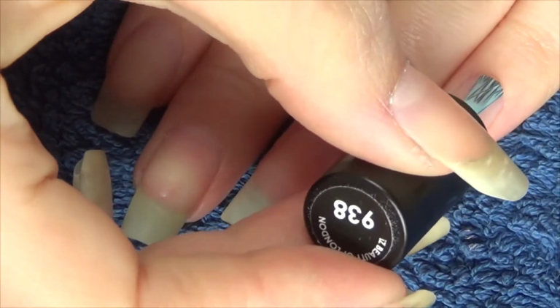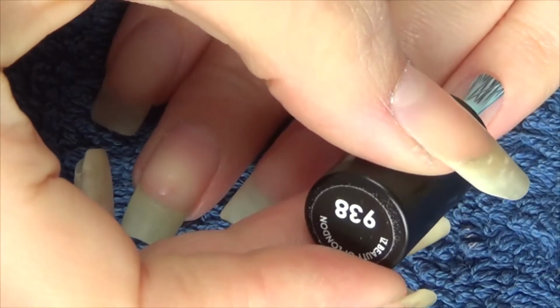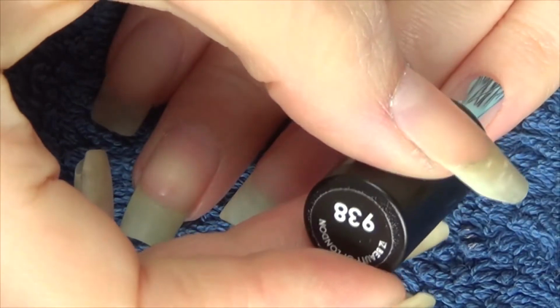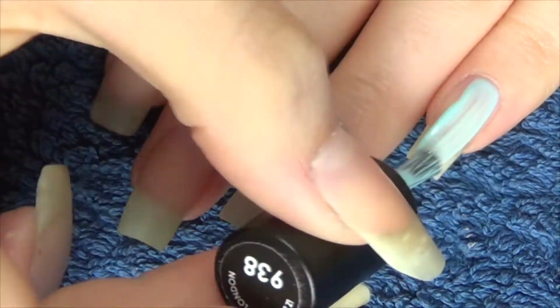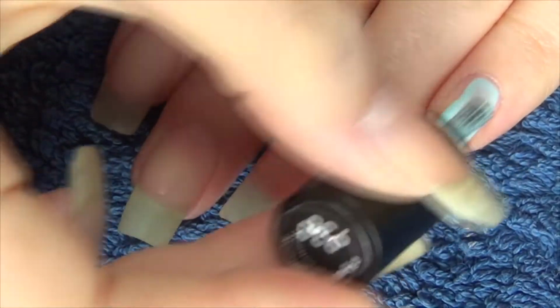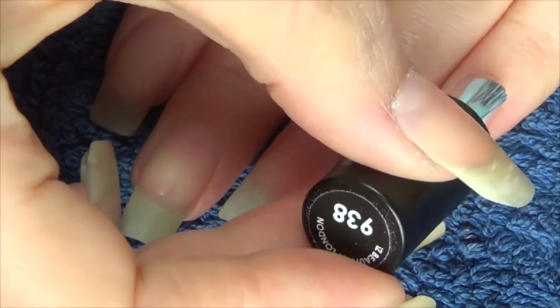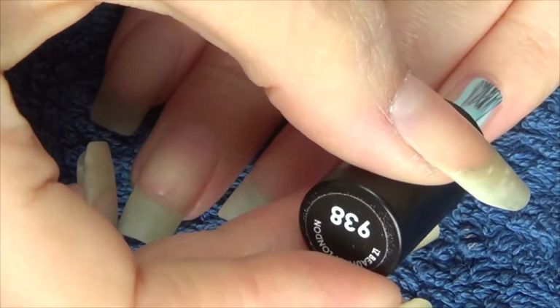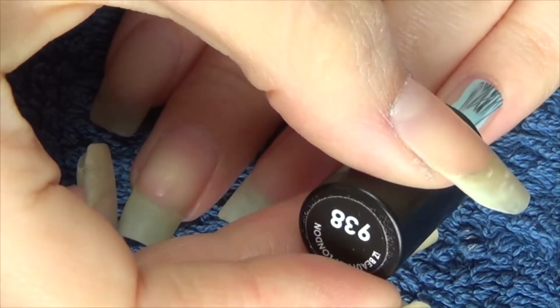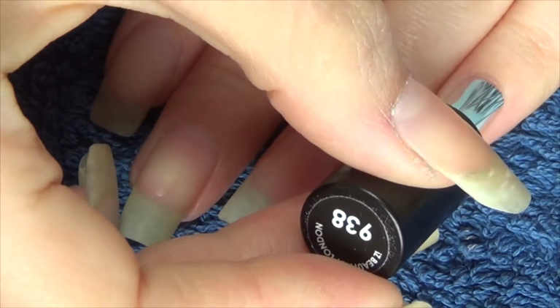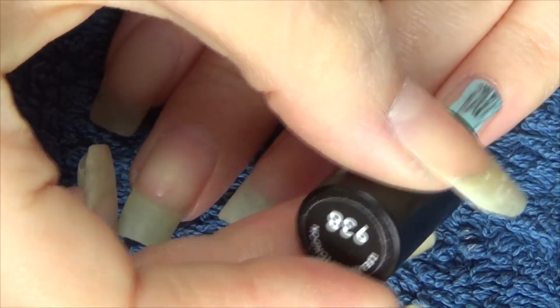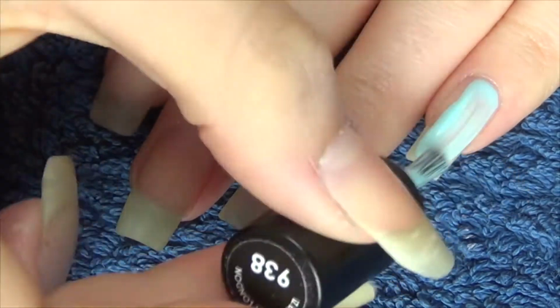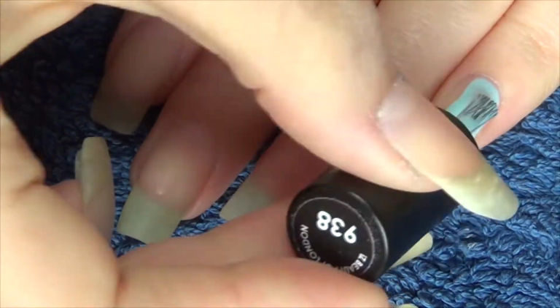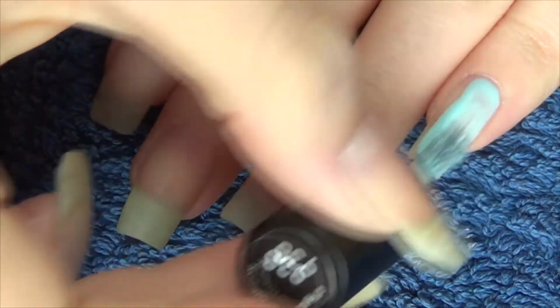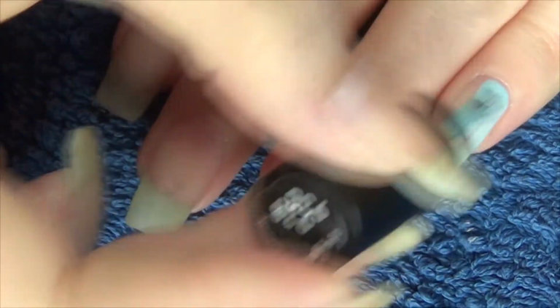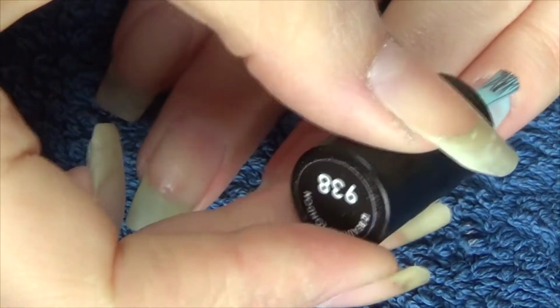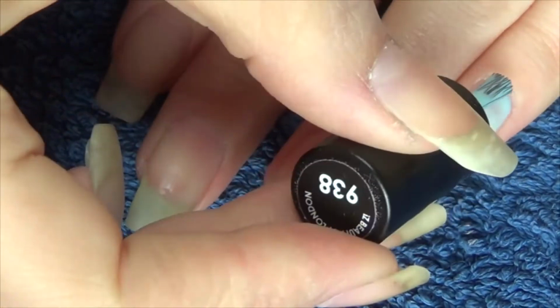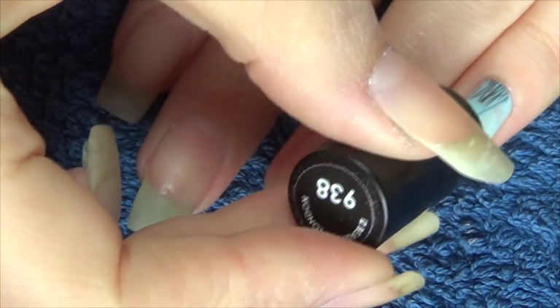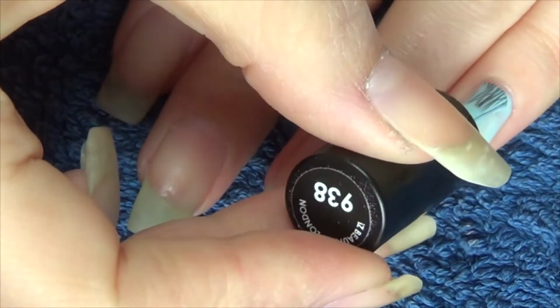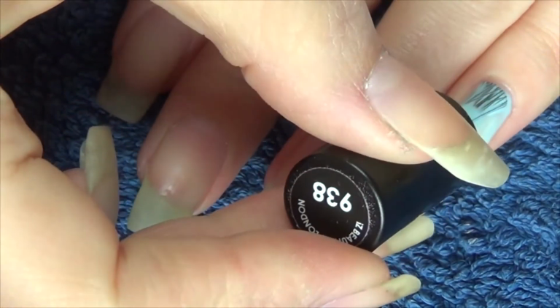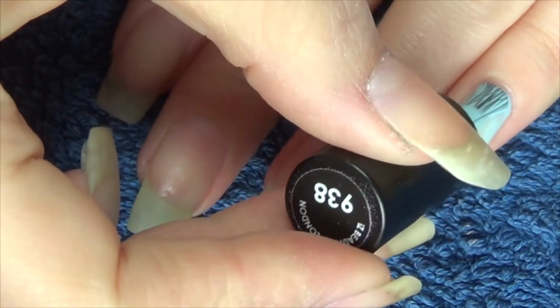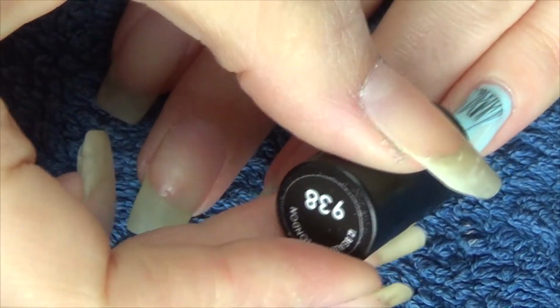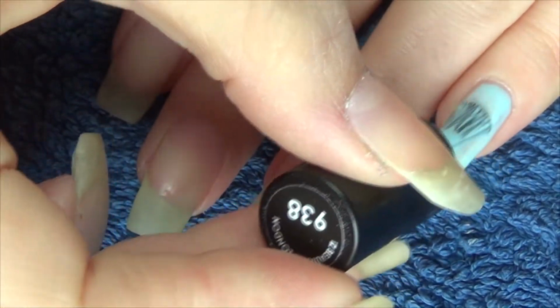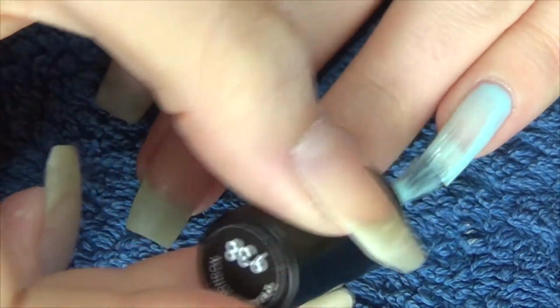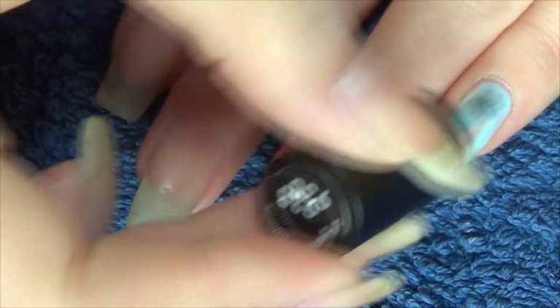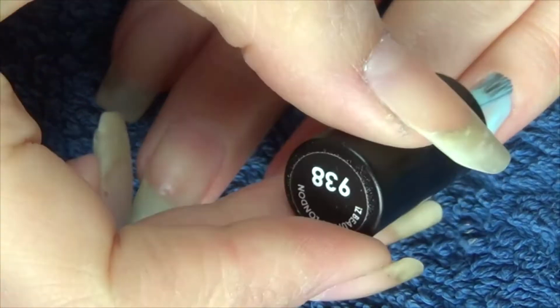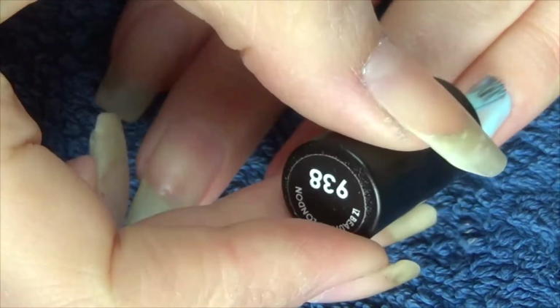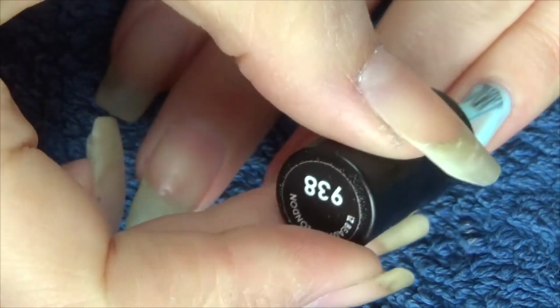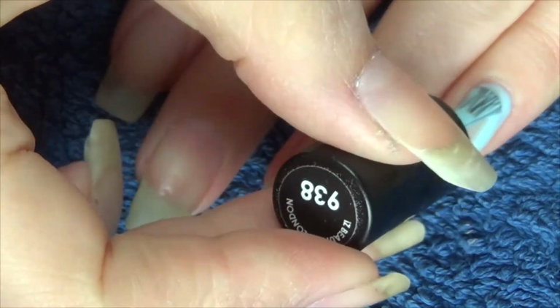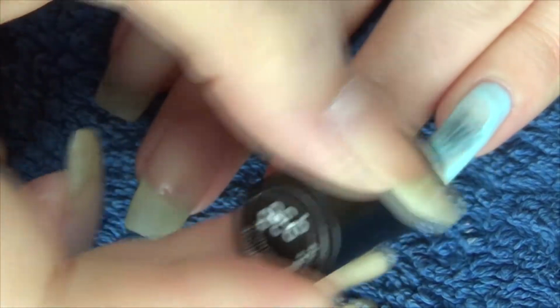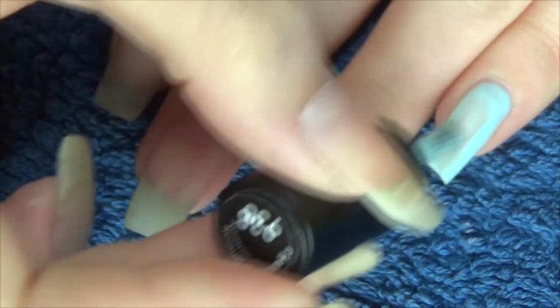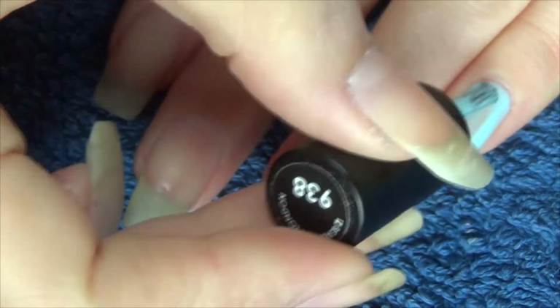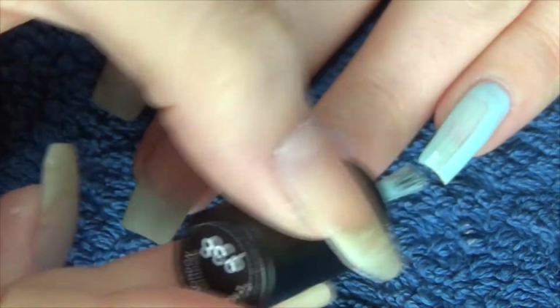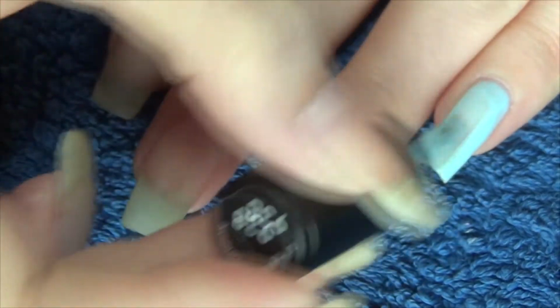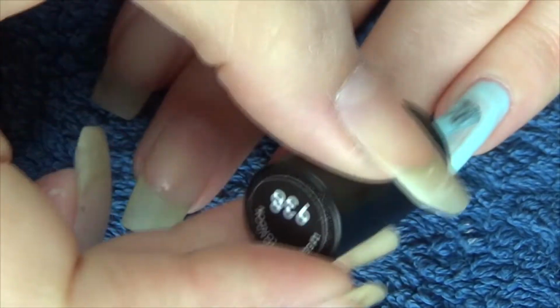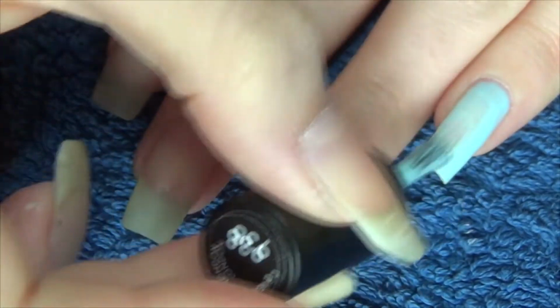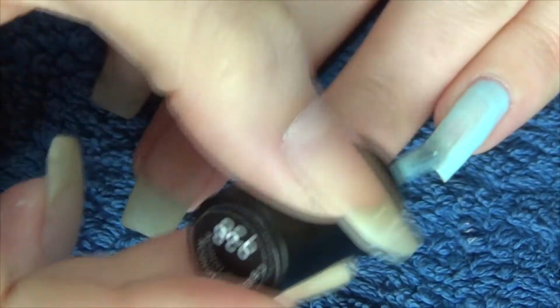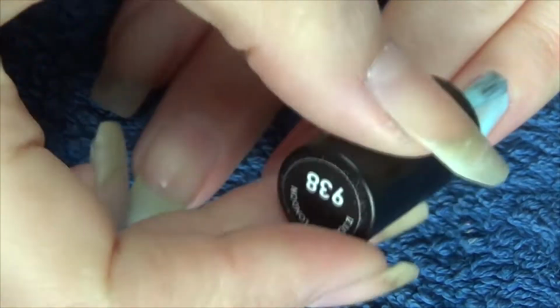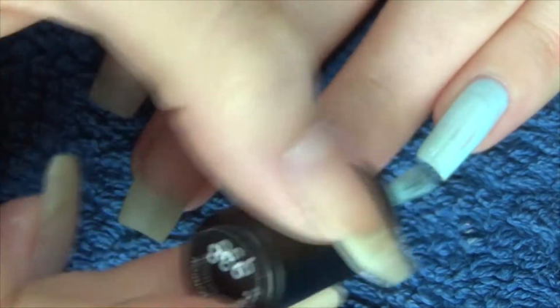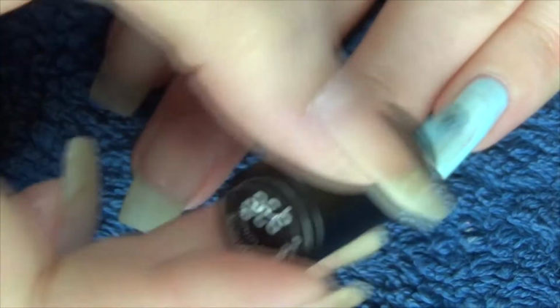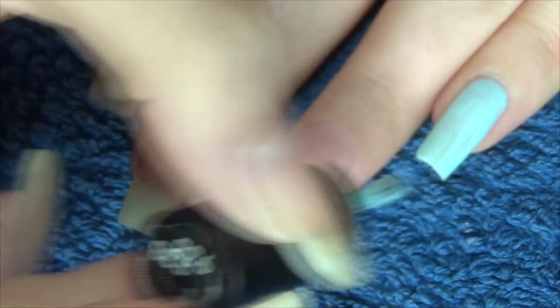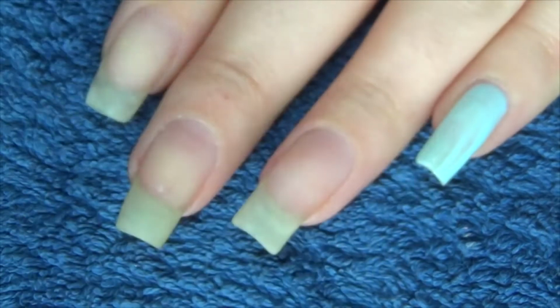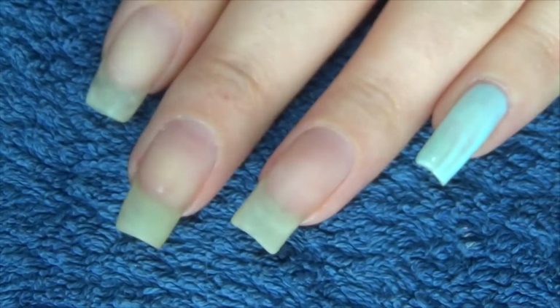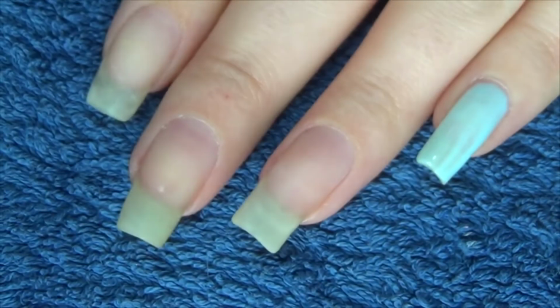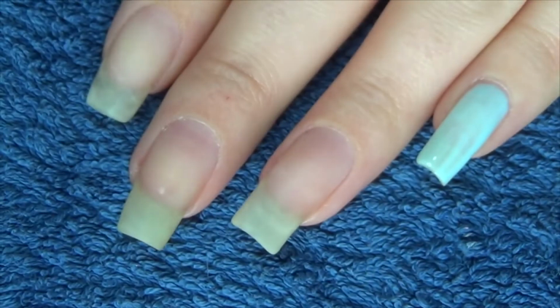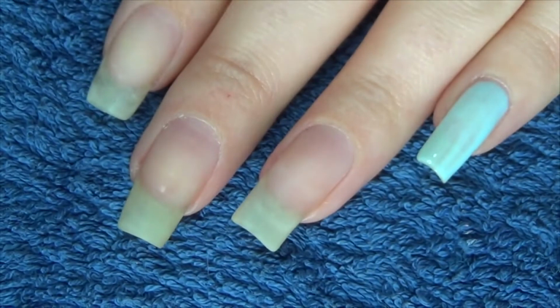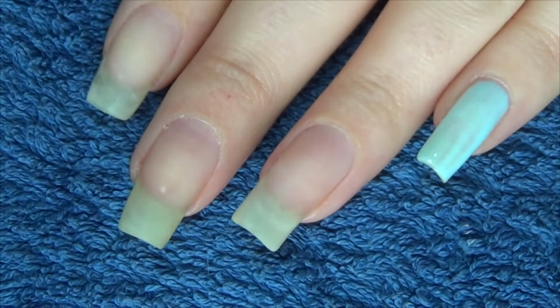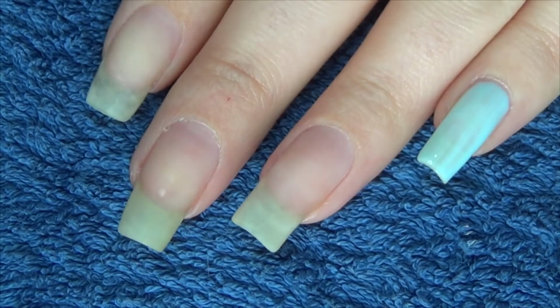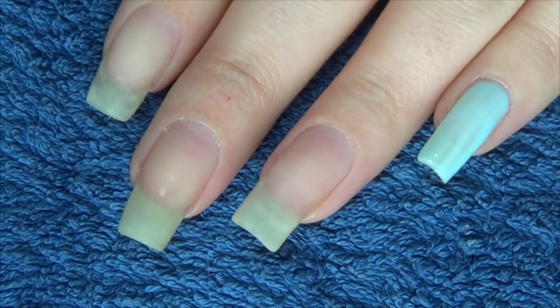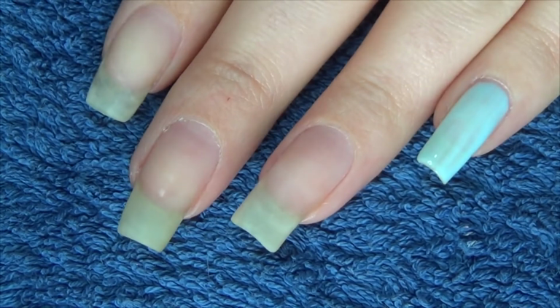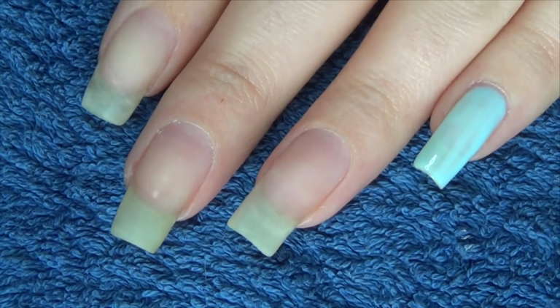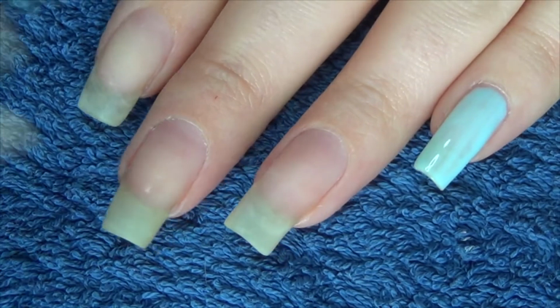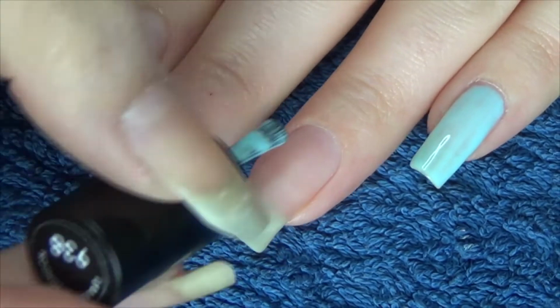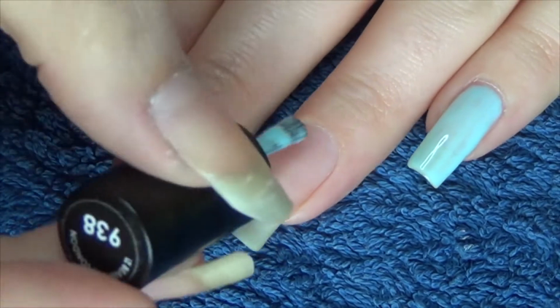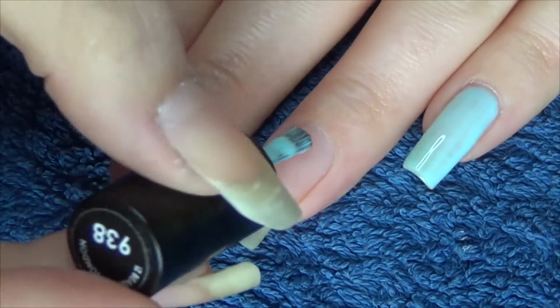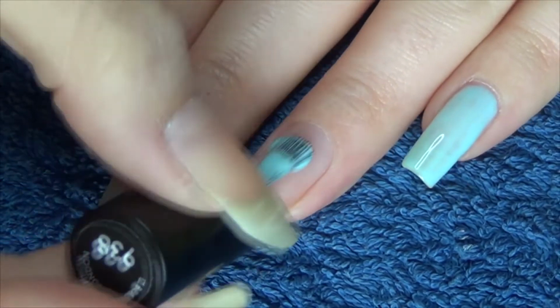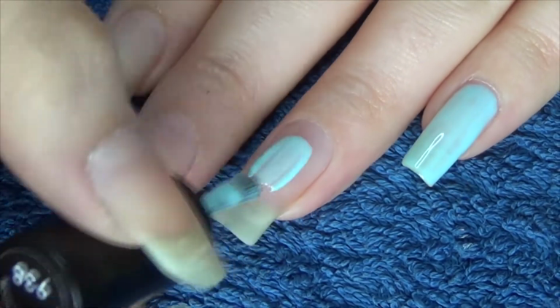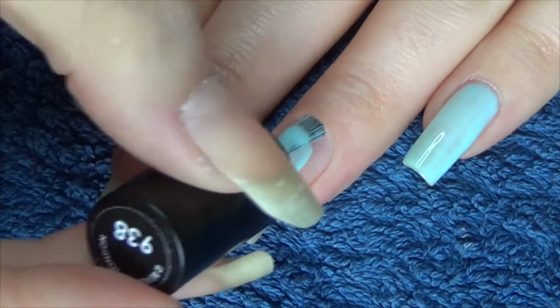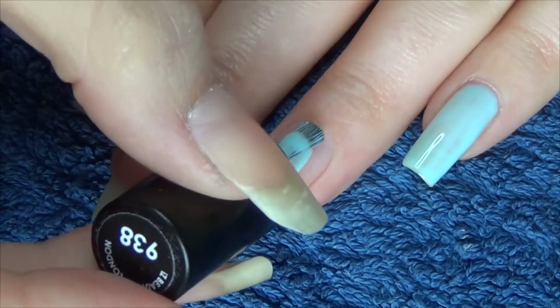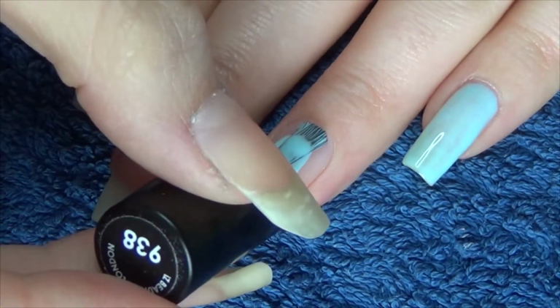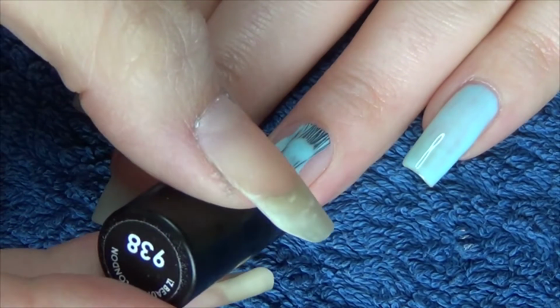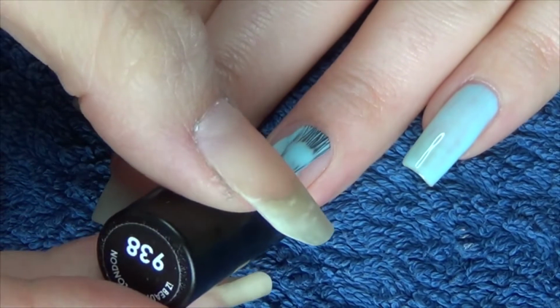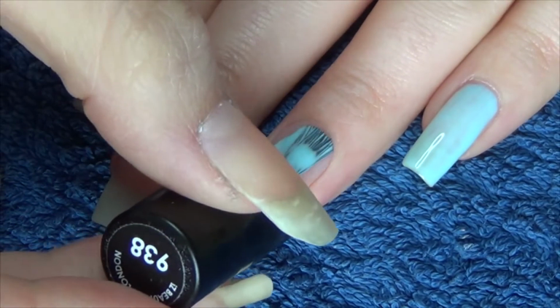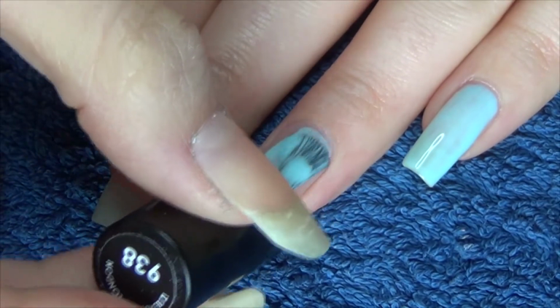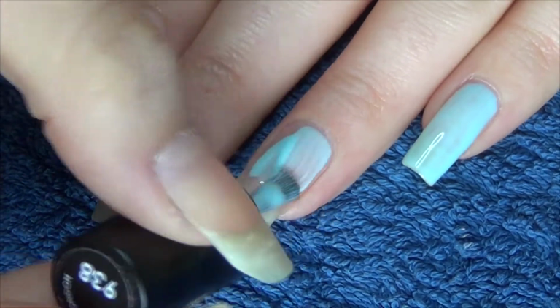Hi everyone, so today's video is the live swatch of the three polishes that were in Meebox April.